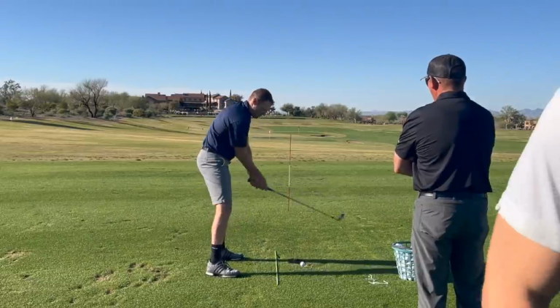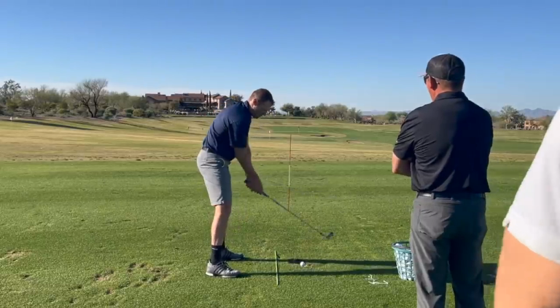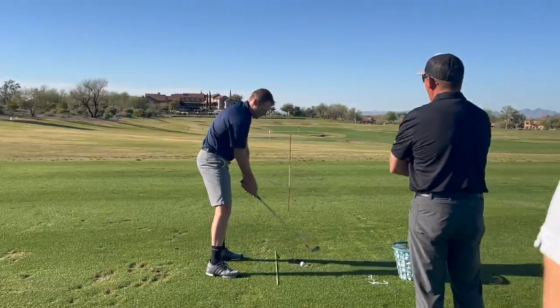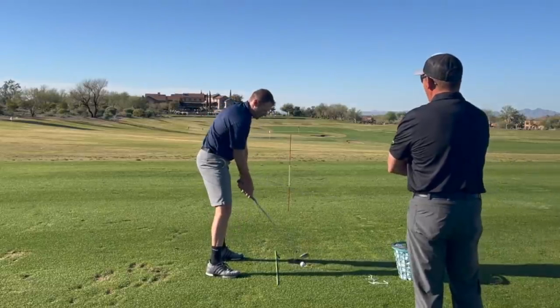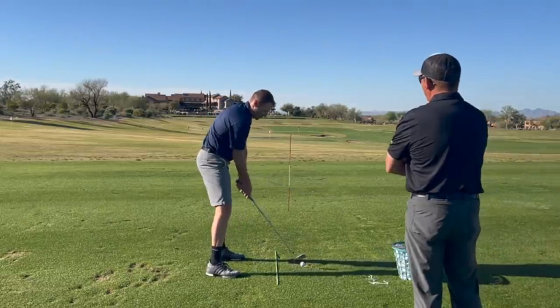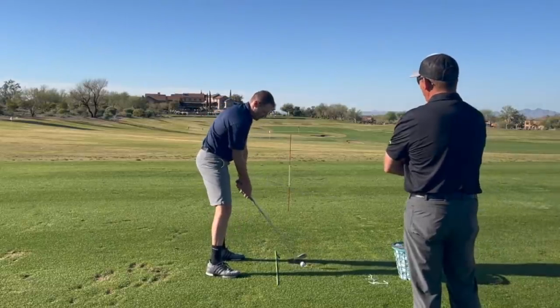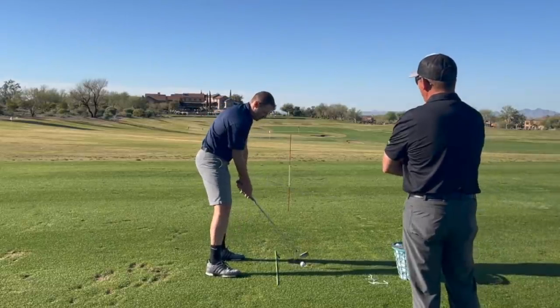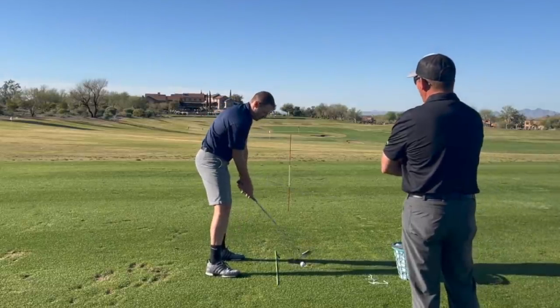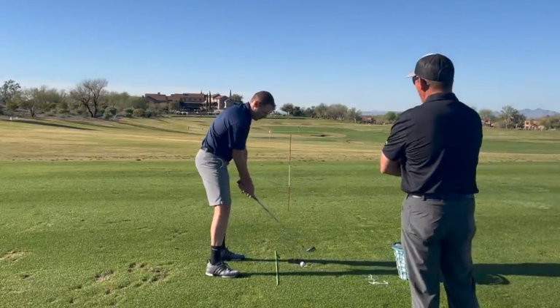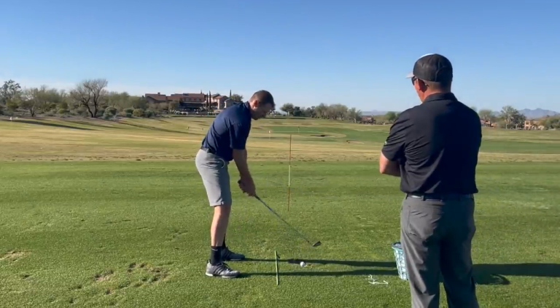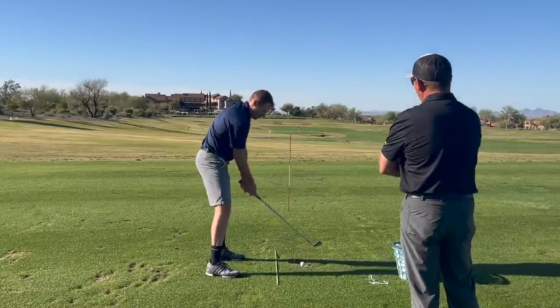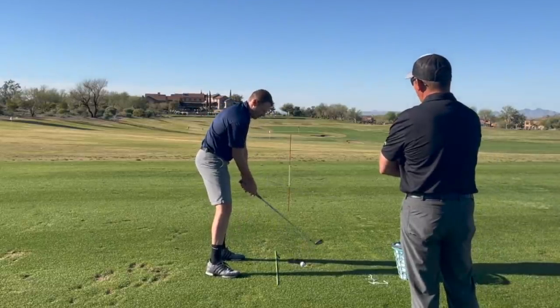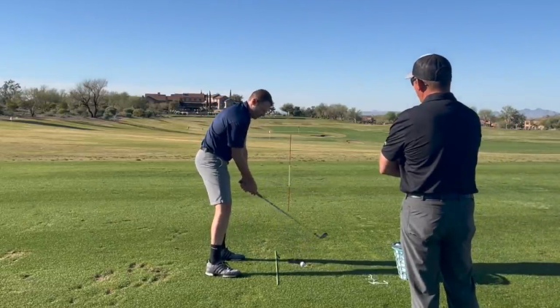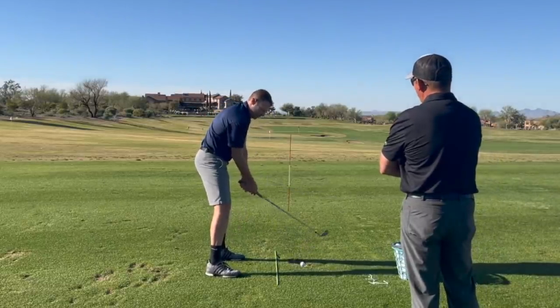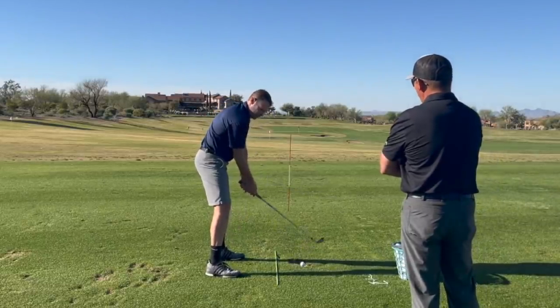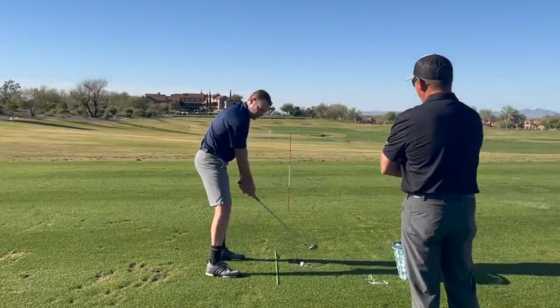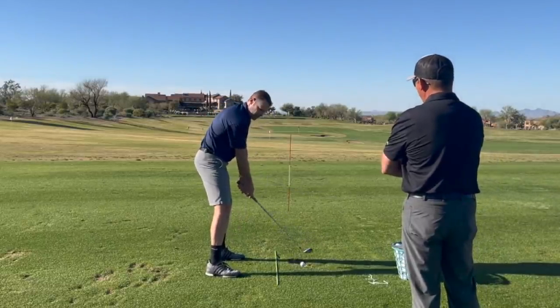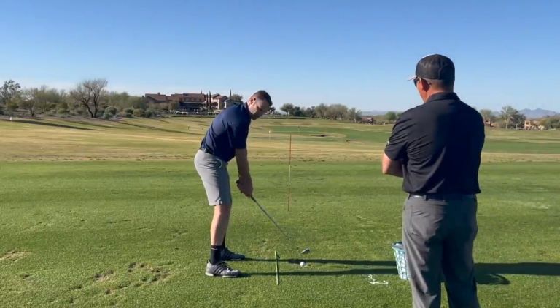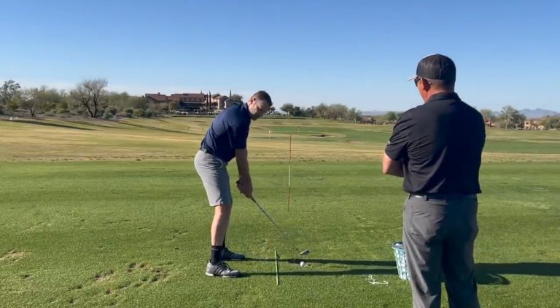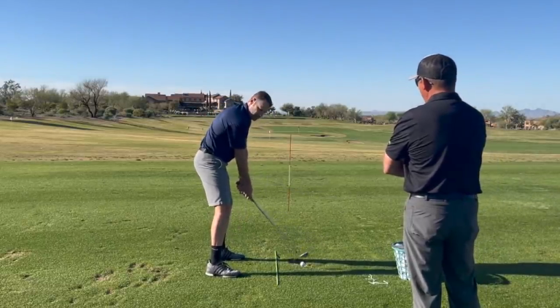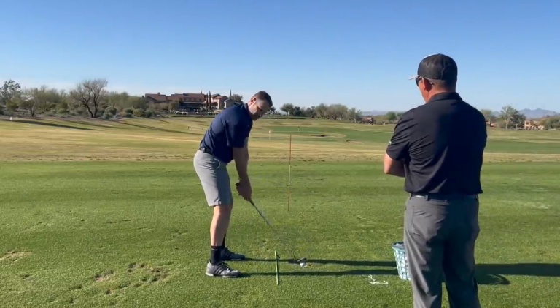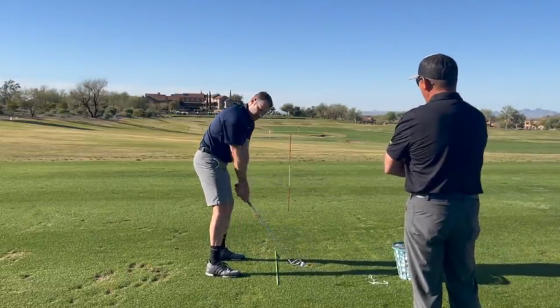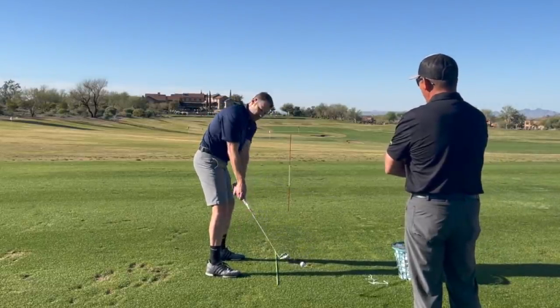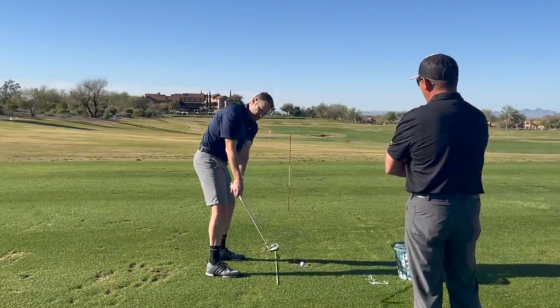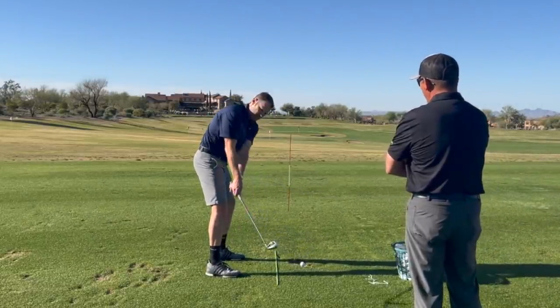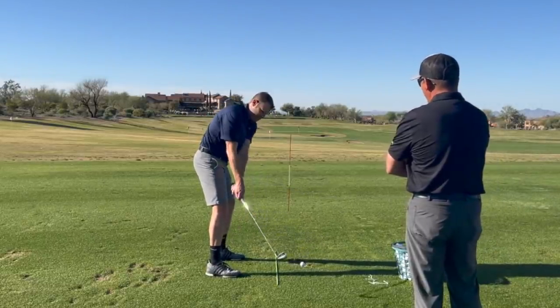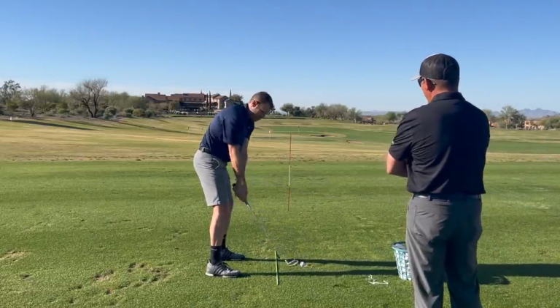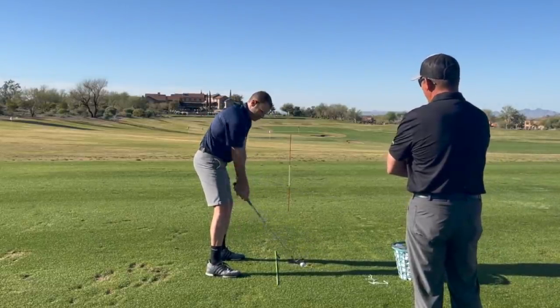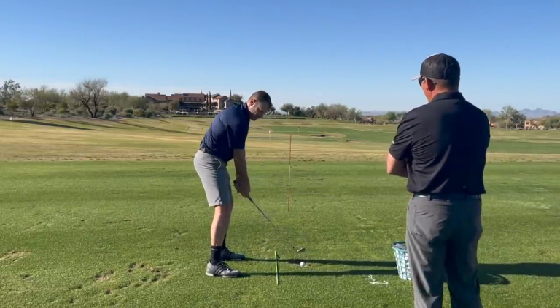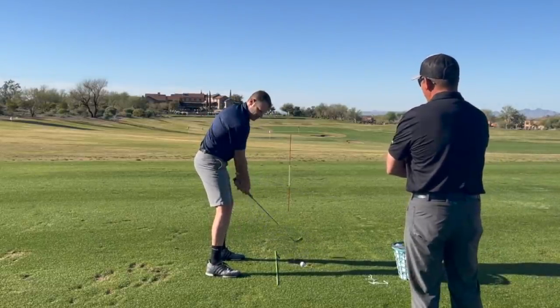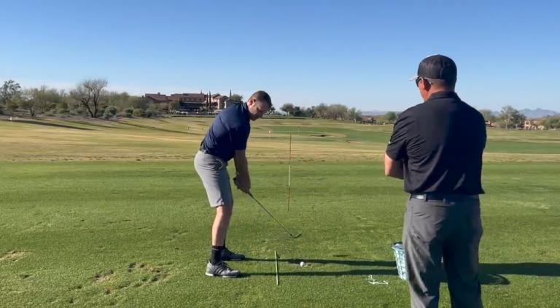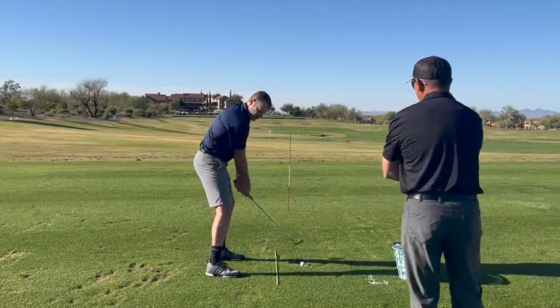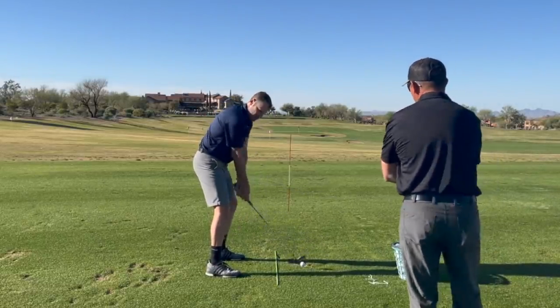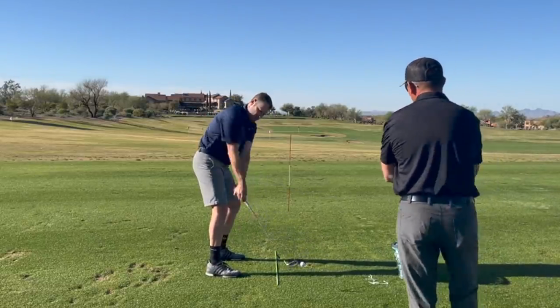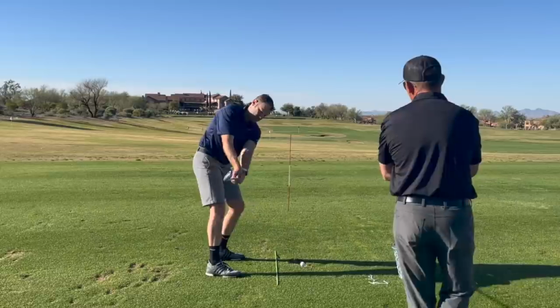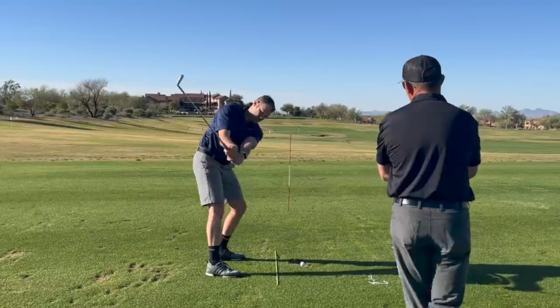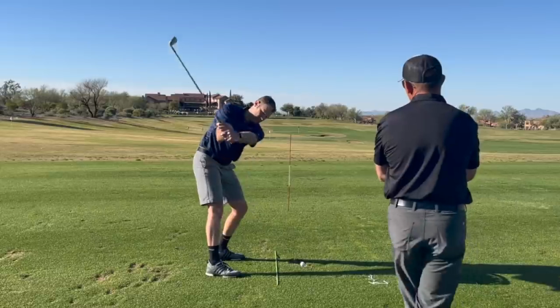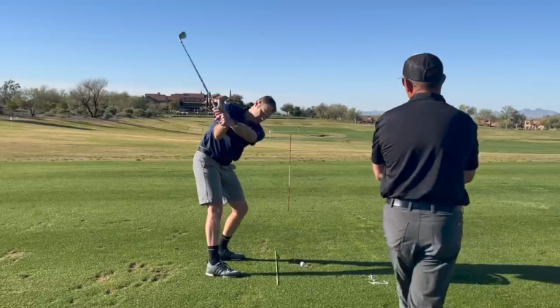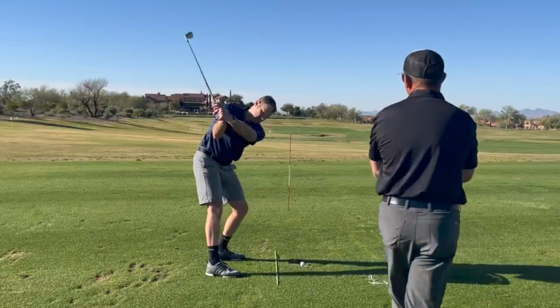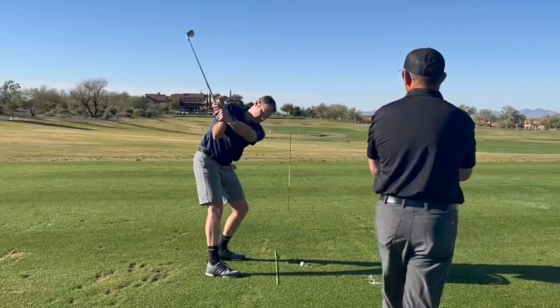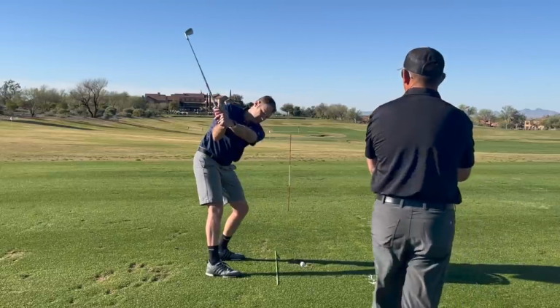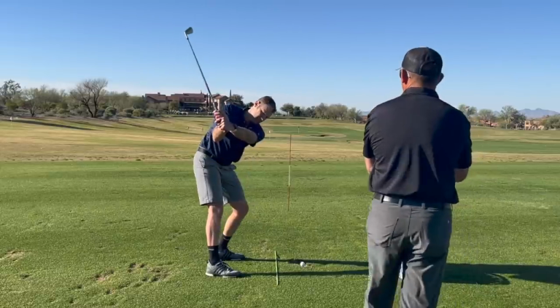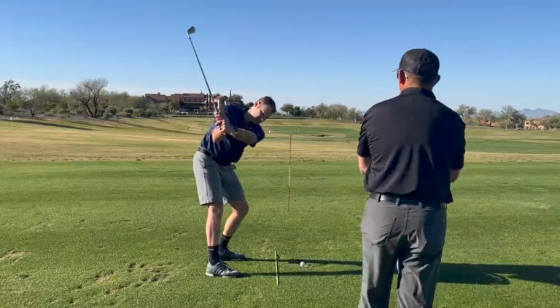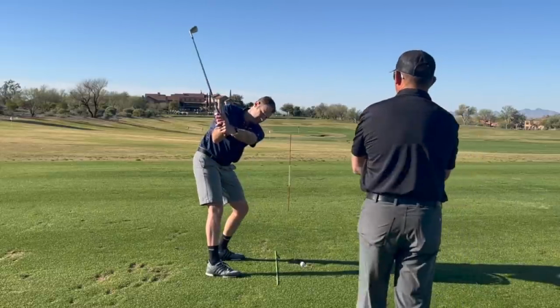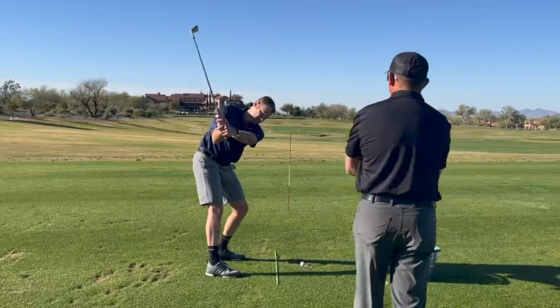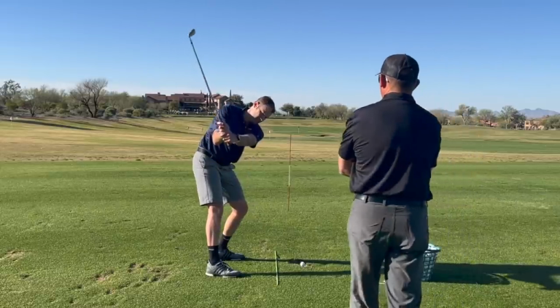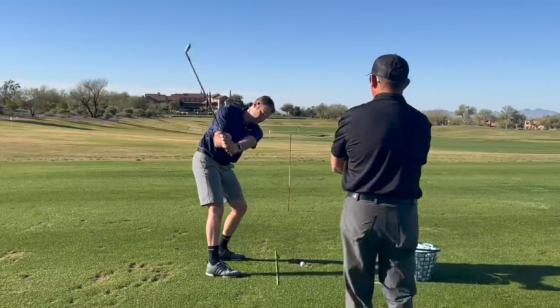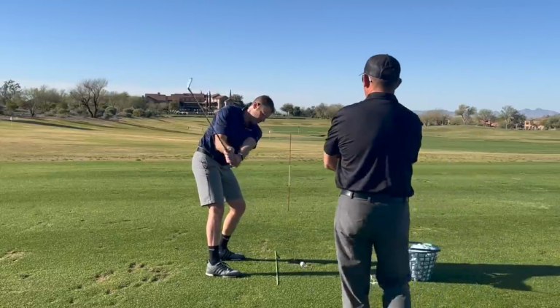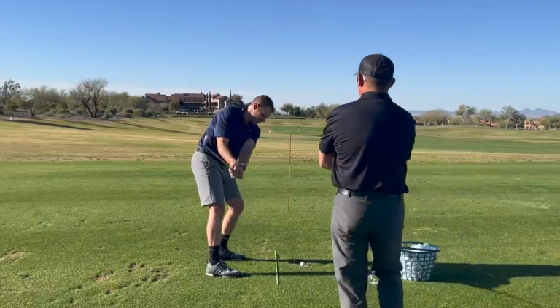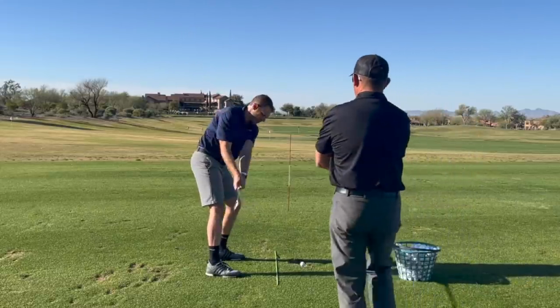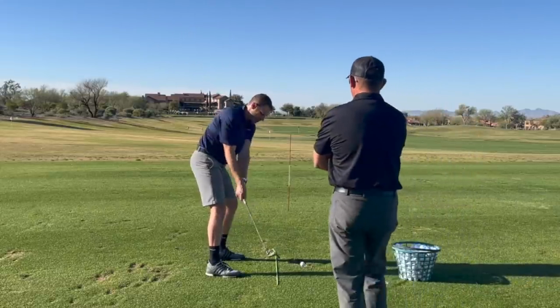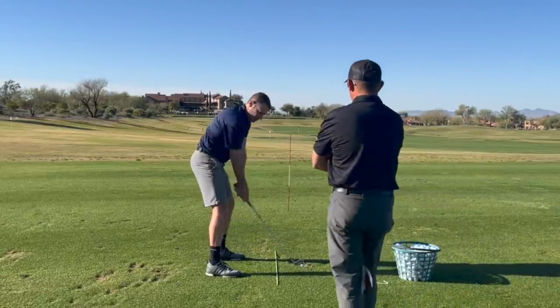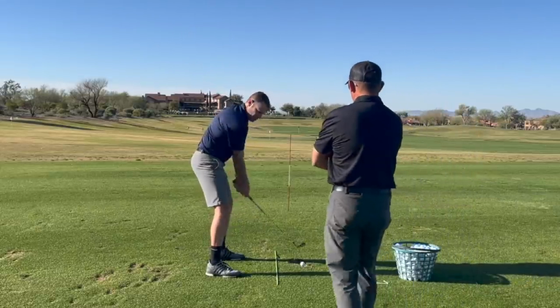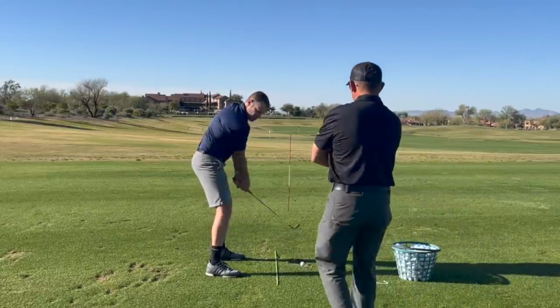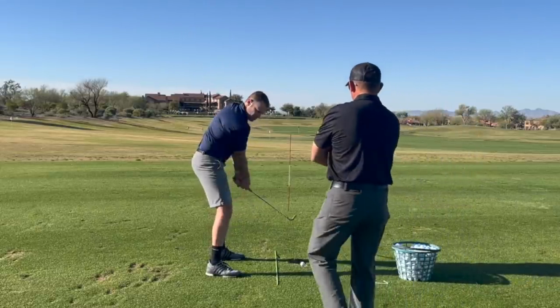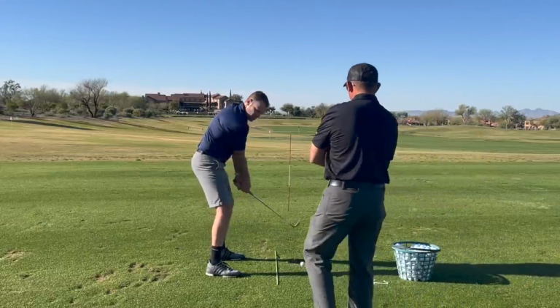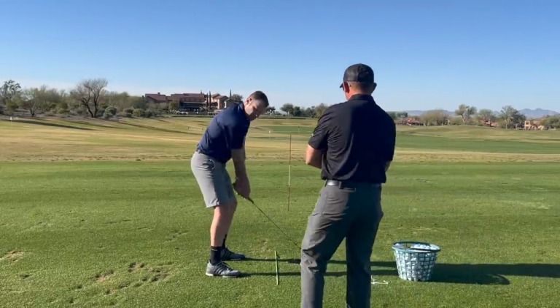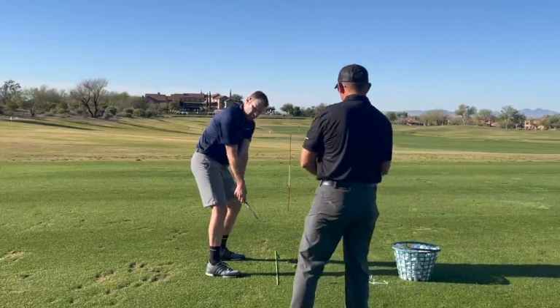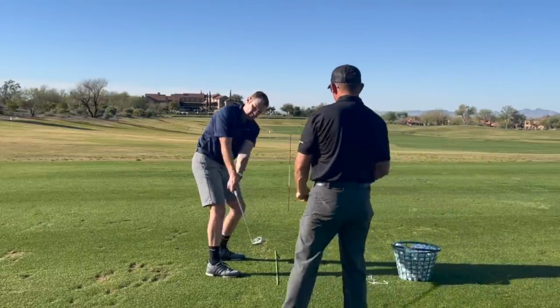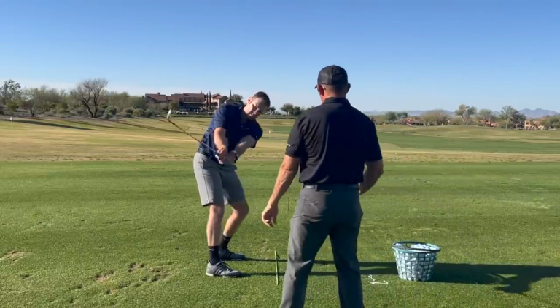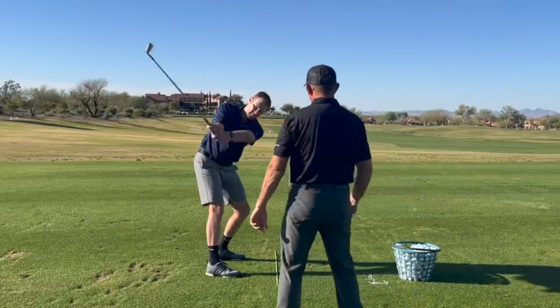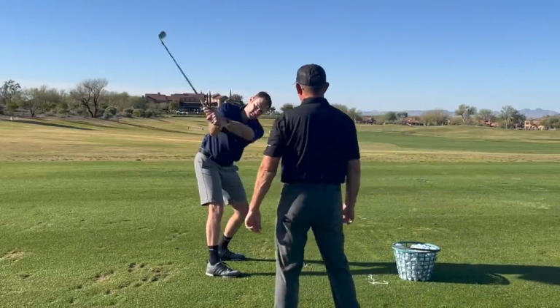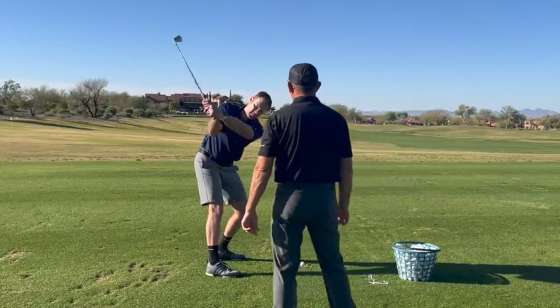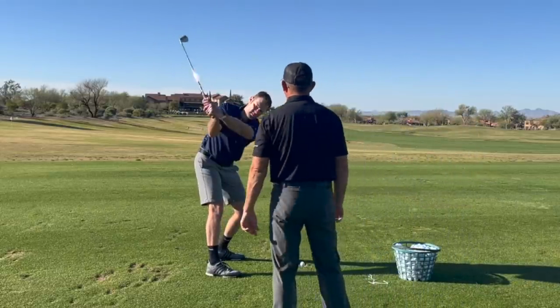Wide right arm. You let that right arm fold way up too much, so it's wide. Stand it up.